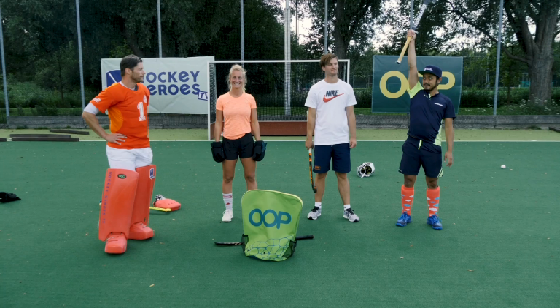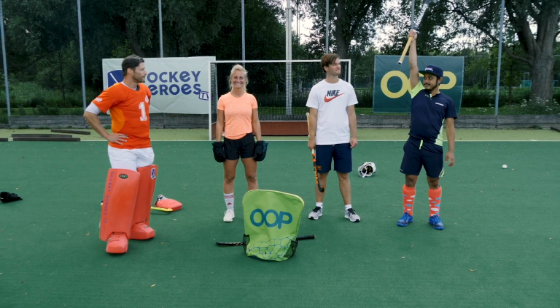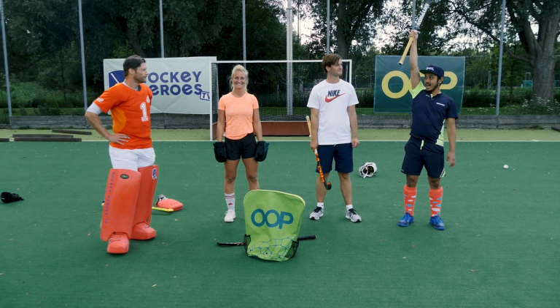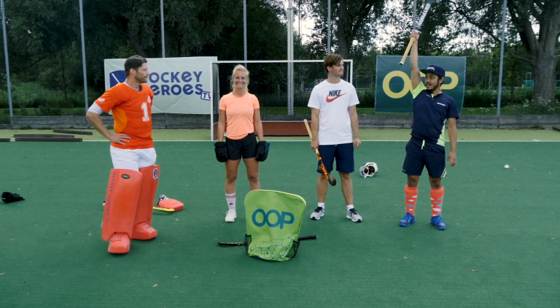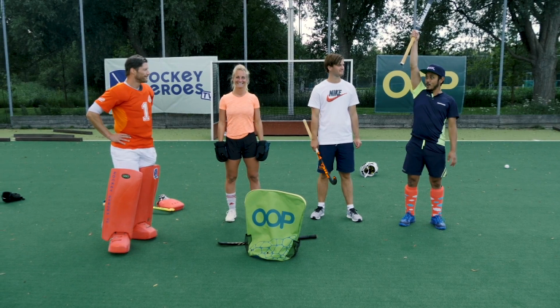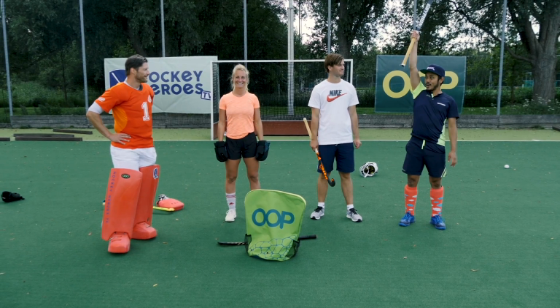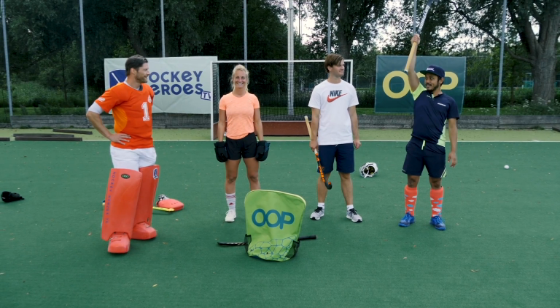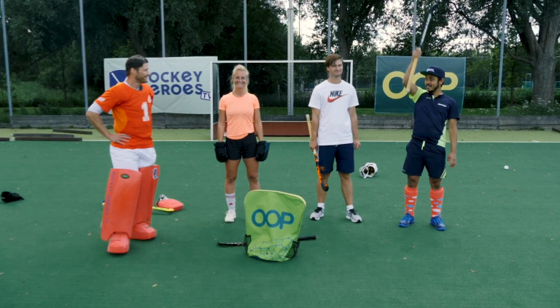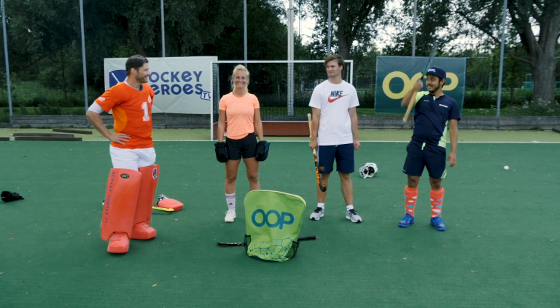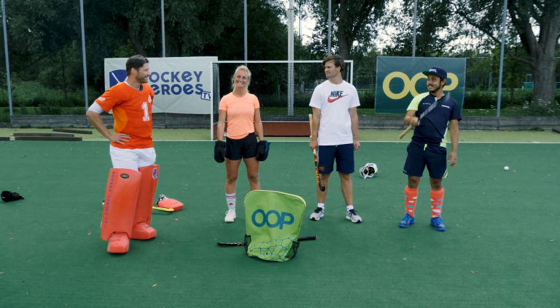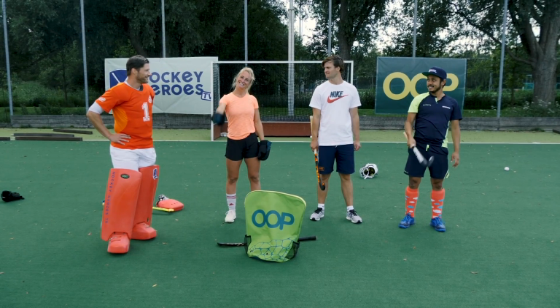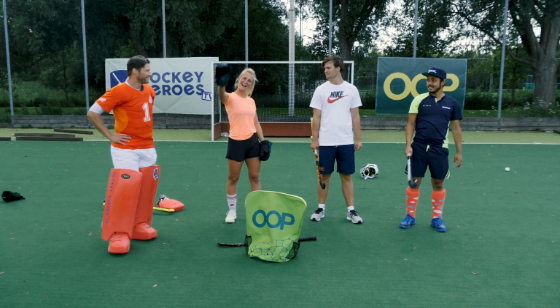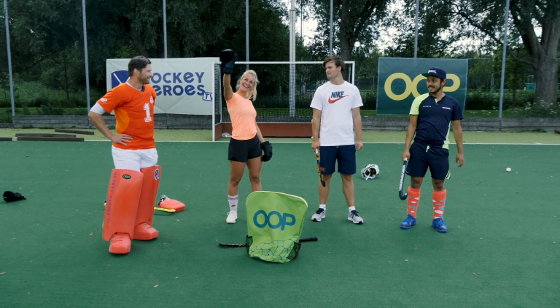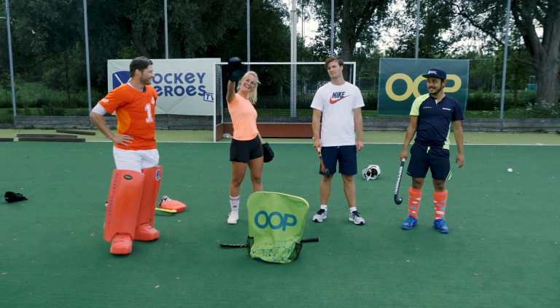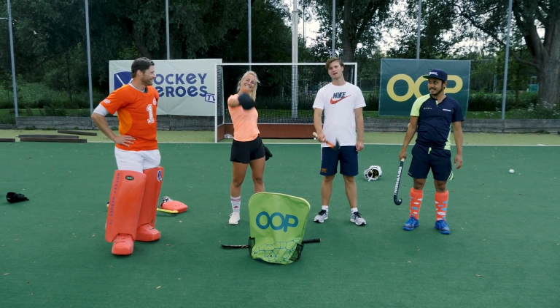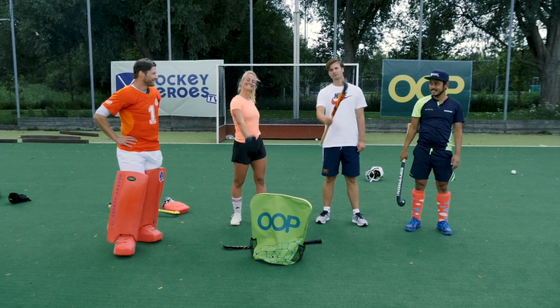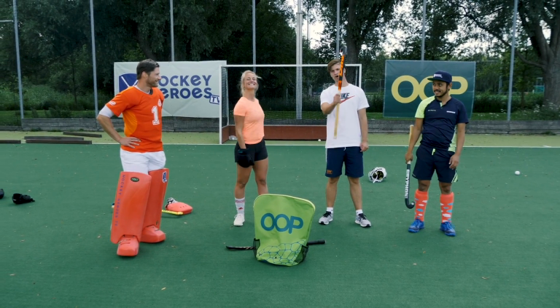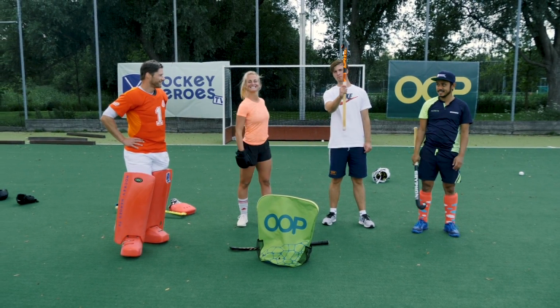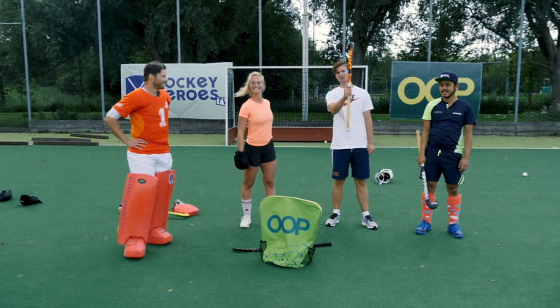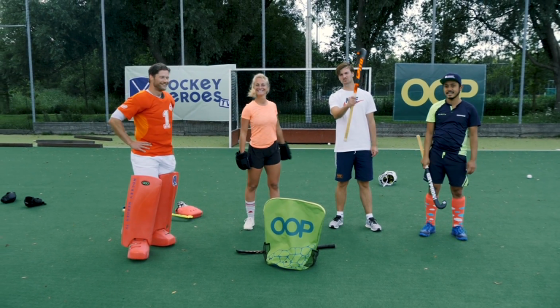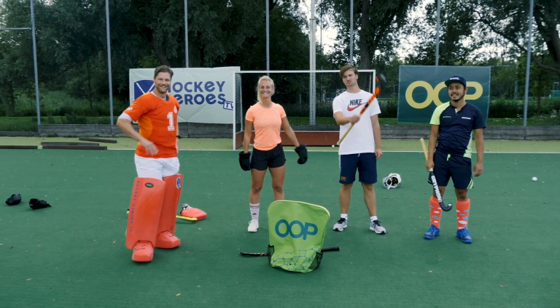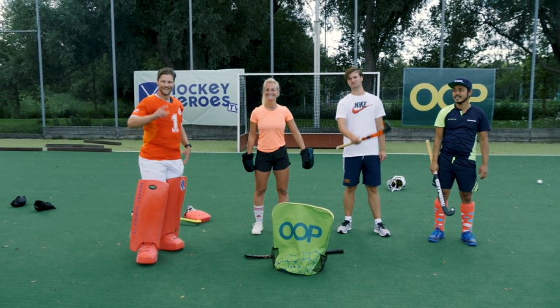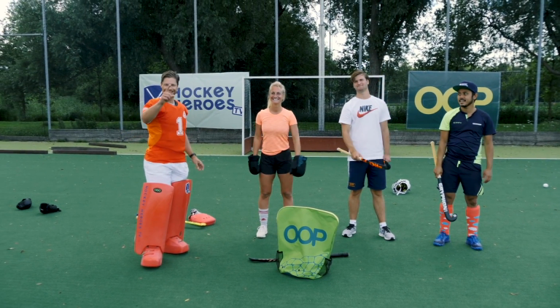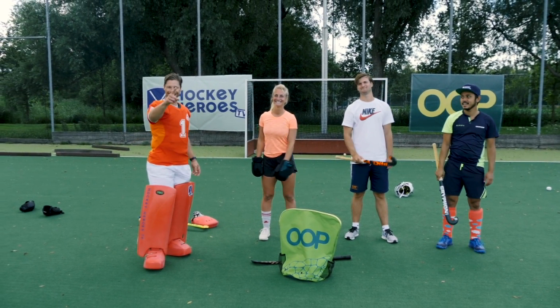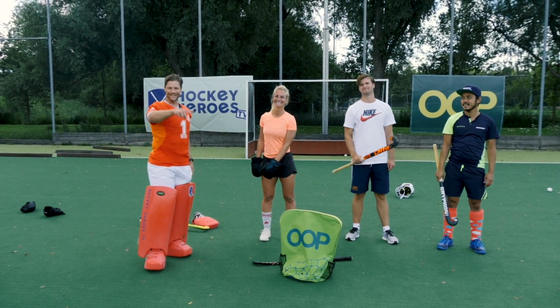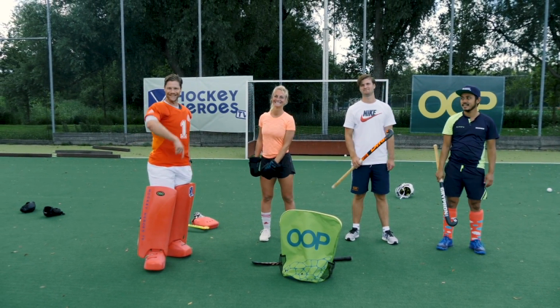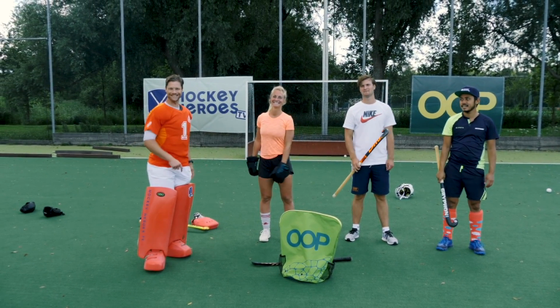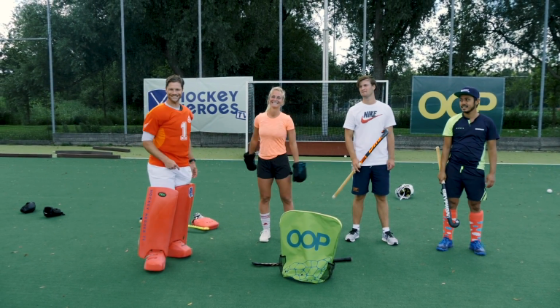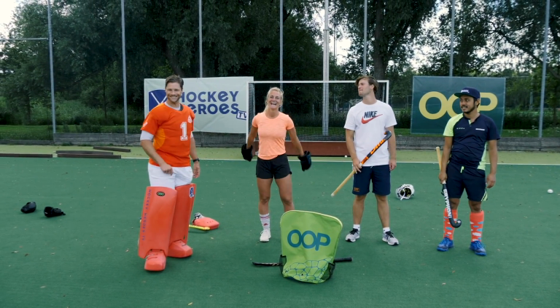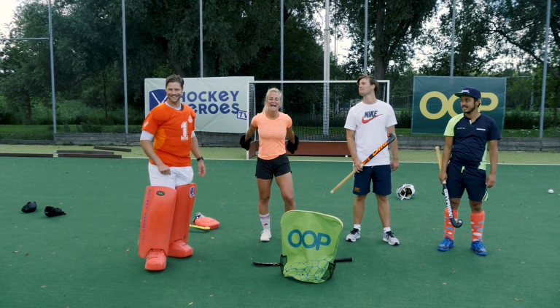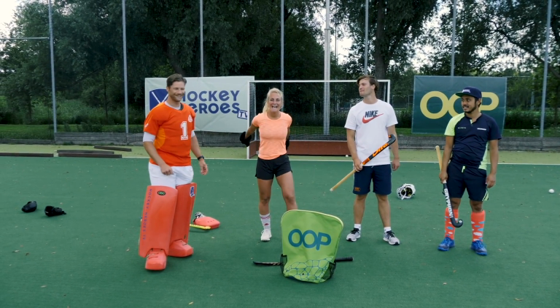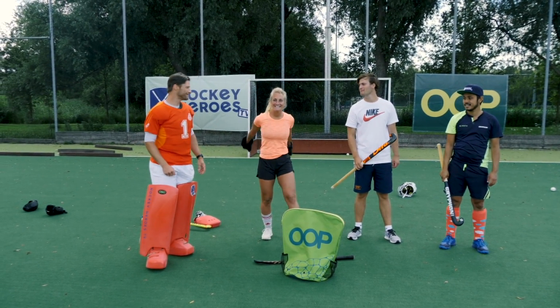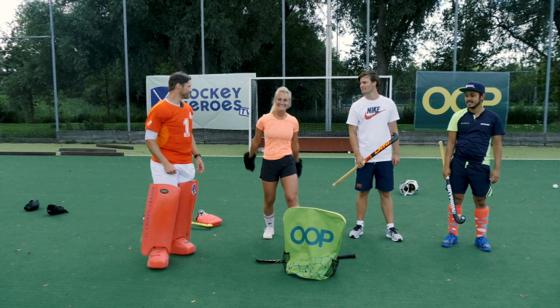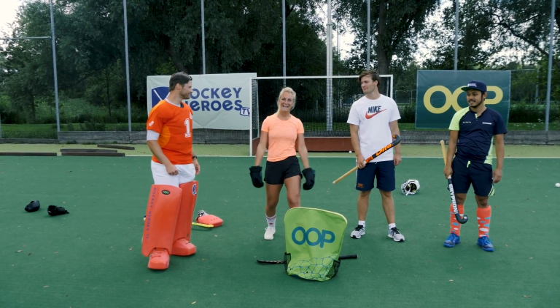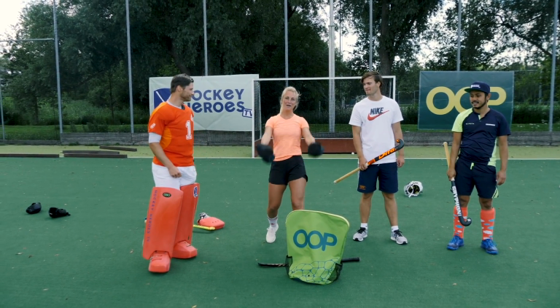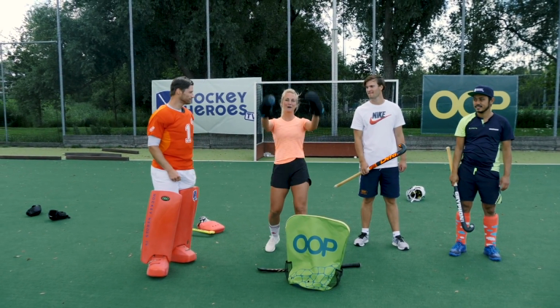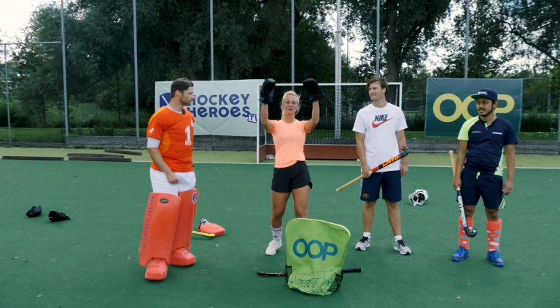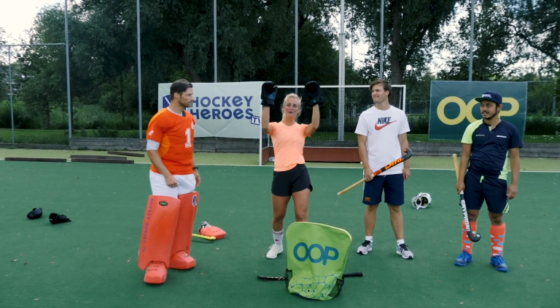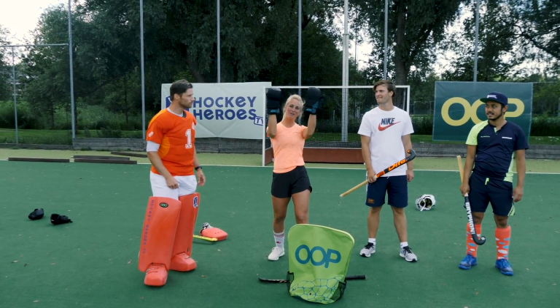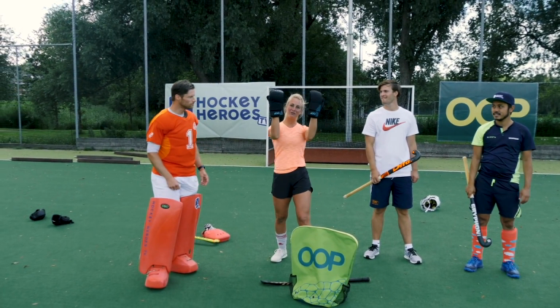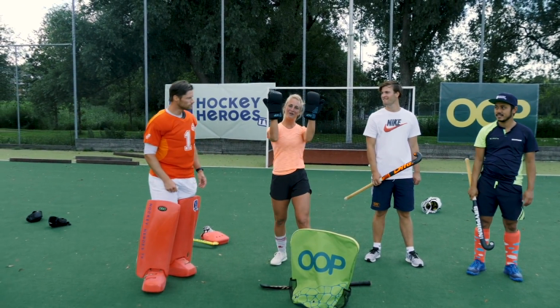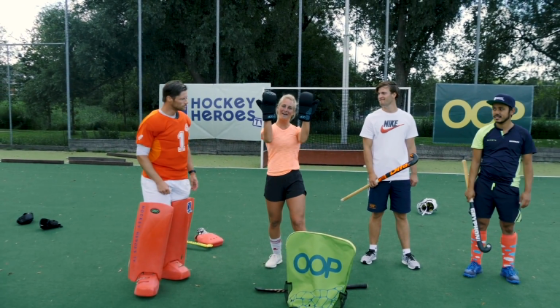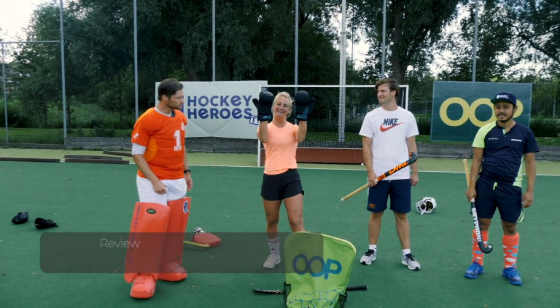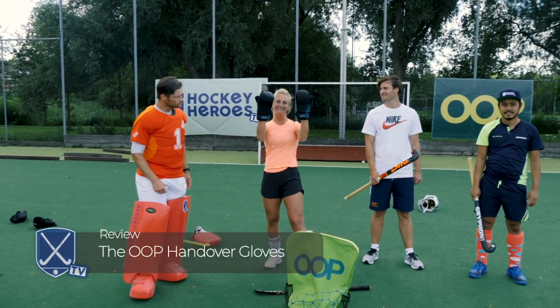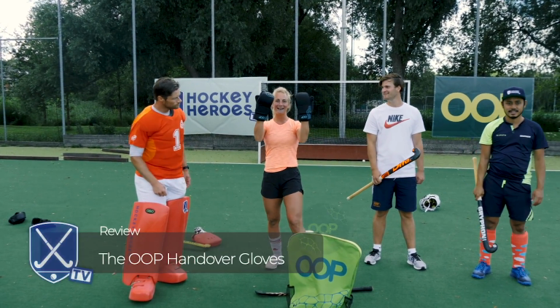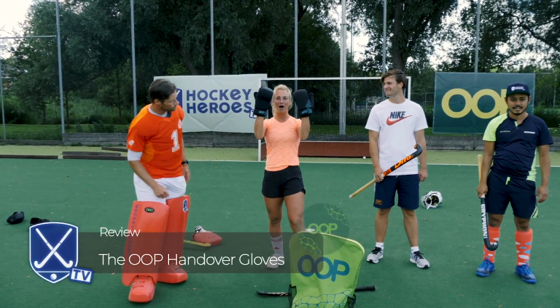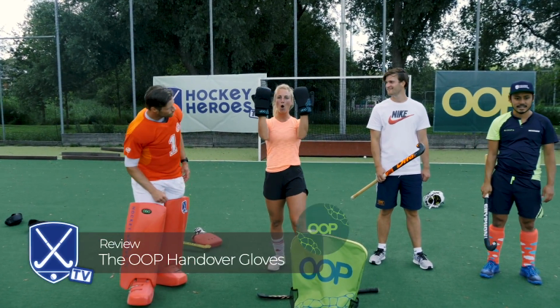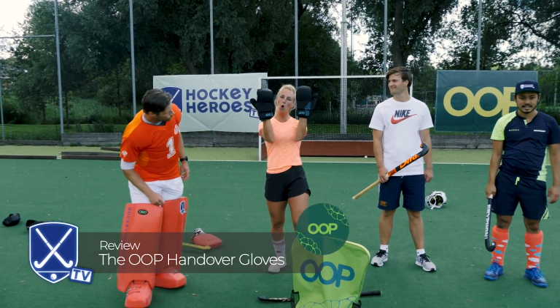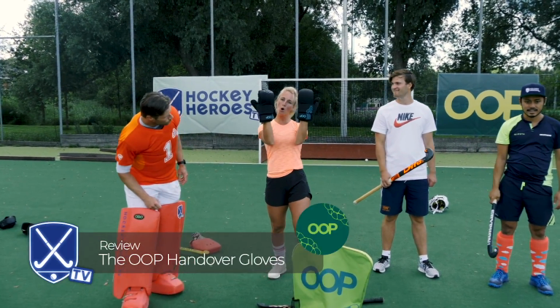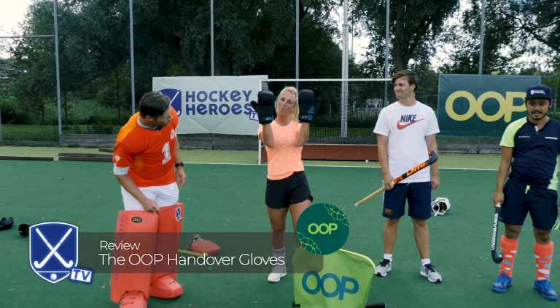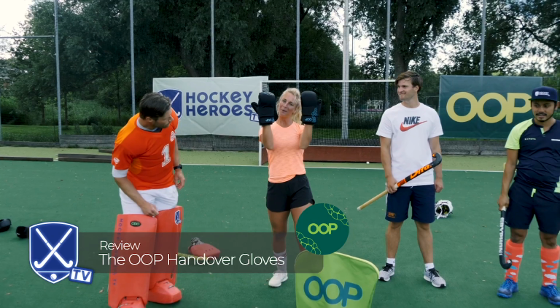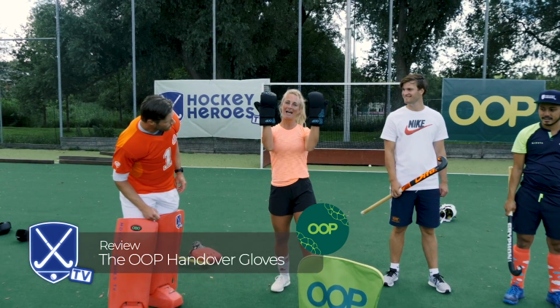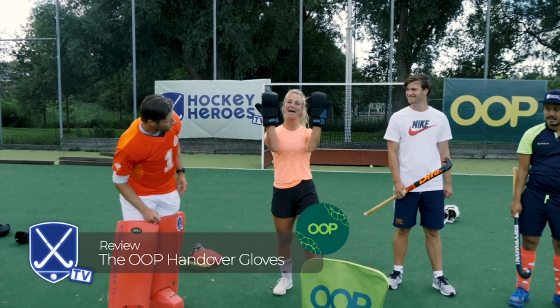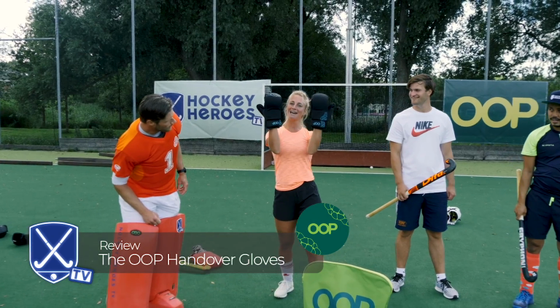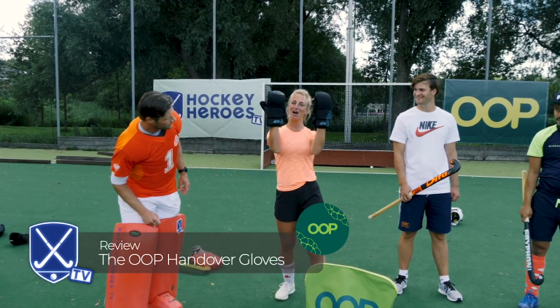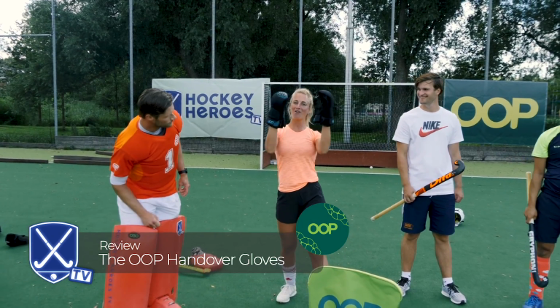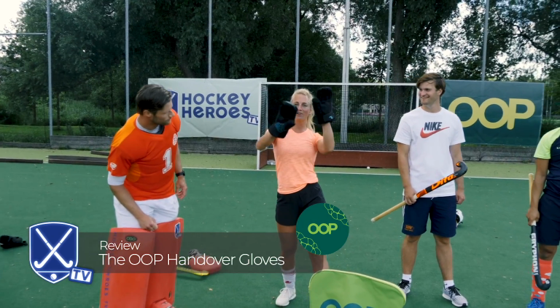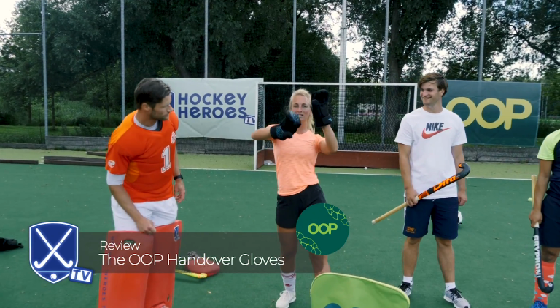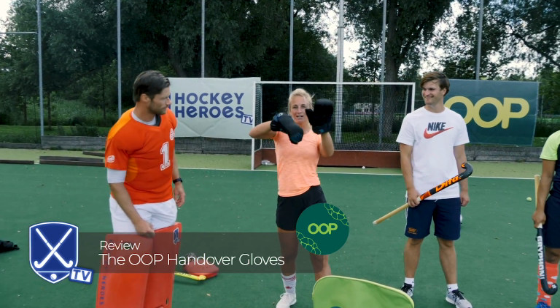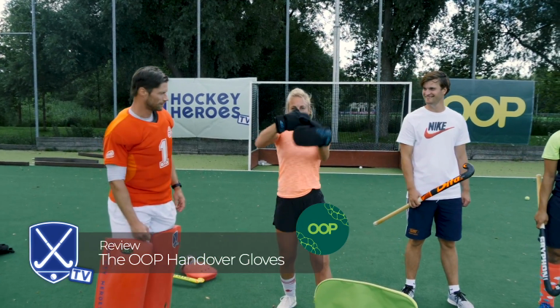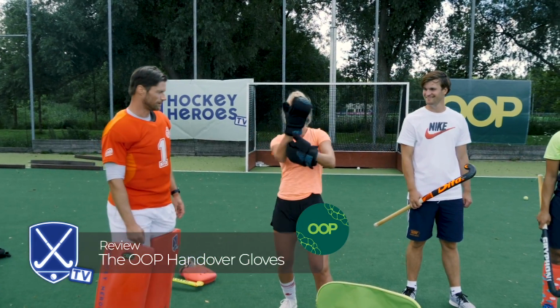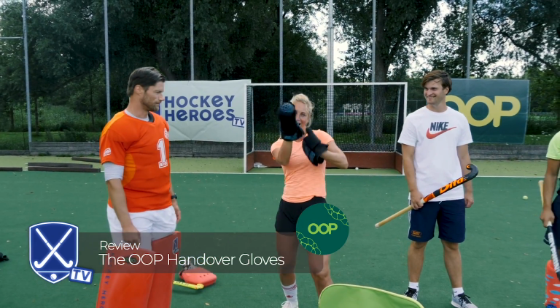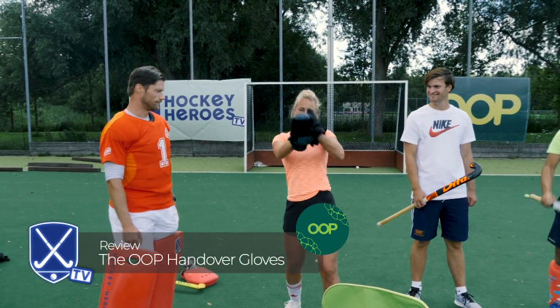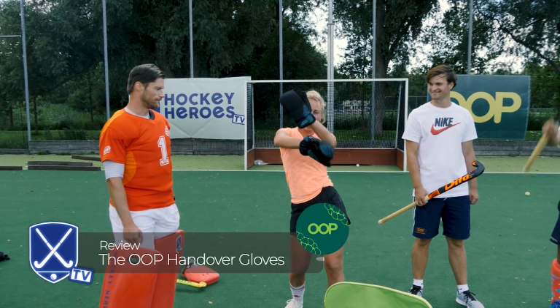Hi friends! Charlotte, Thomas, Vendelis — and today we're reviewing the OOP handover gloves!